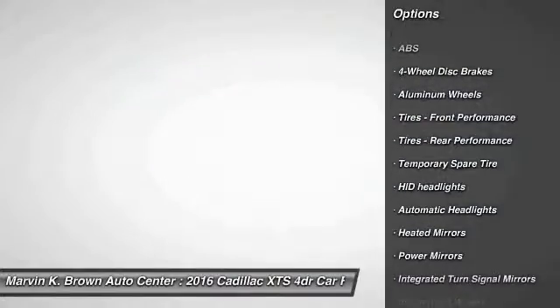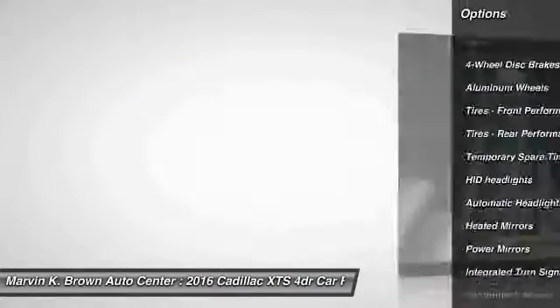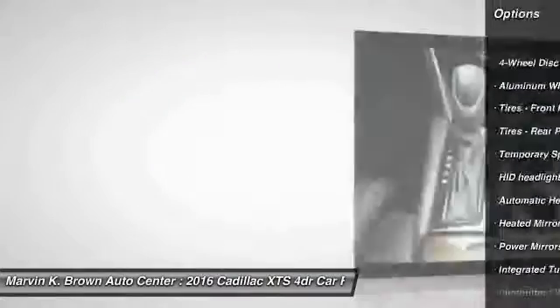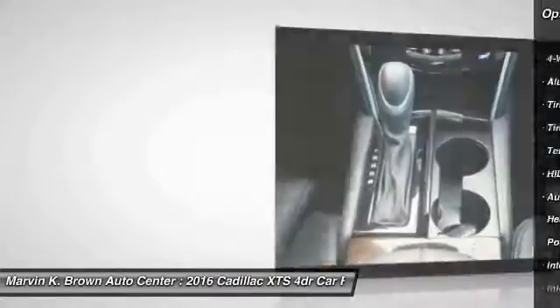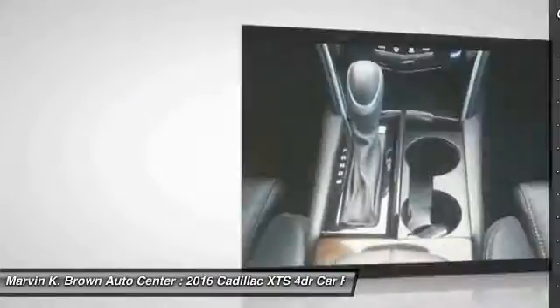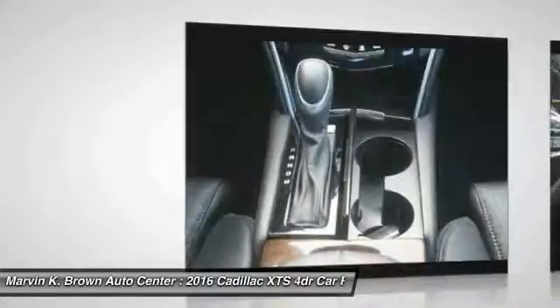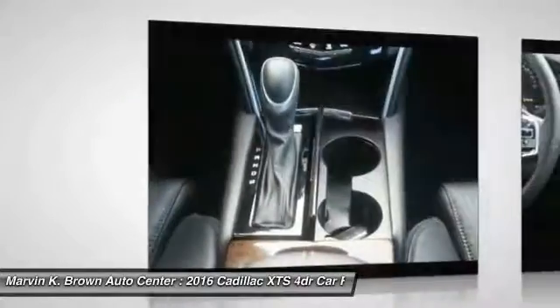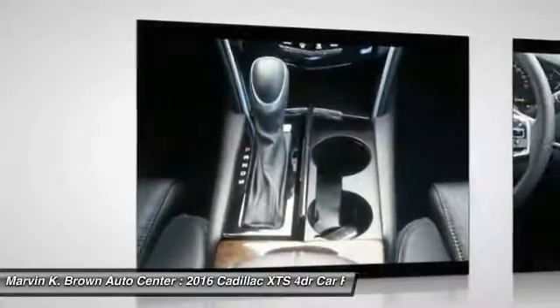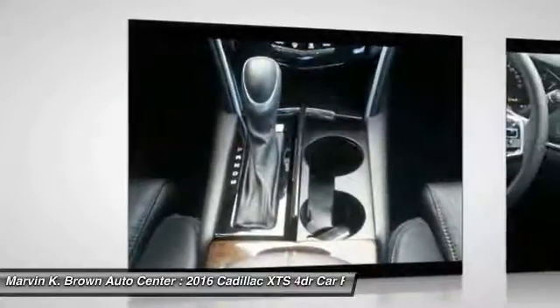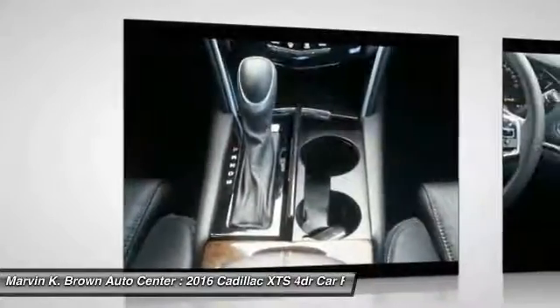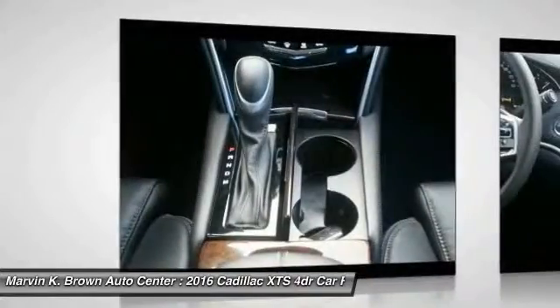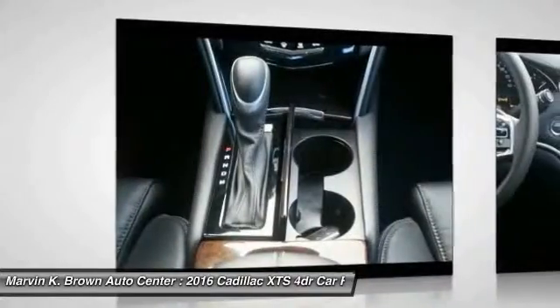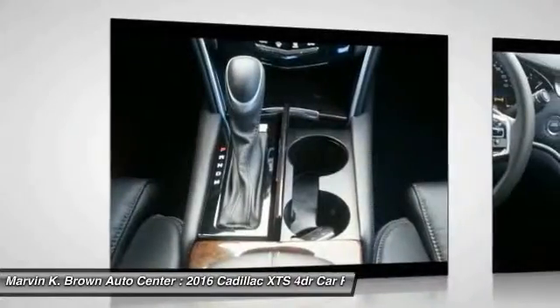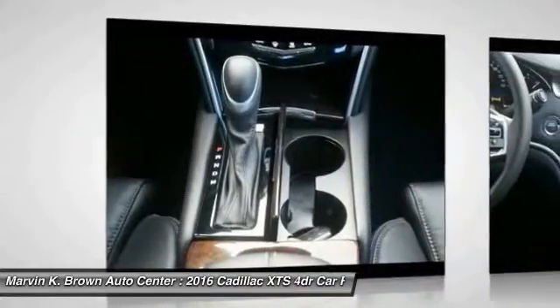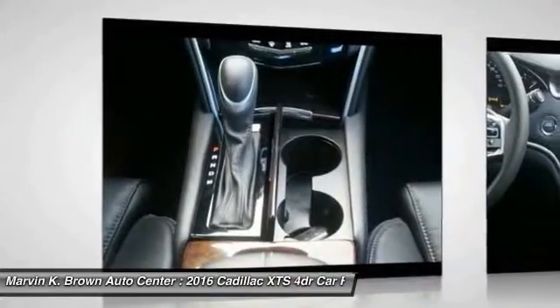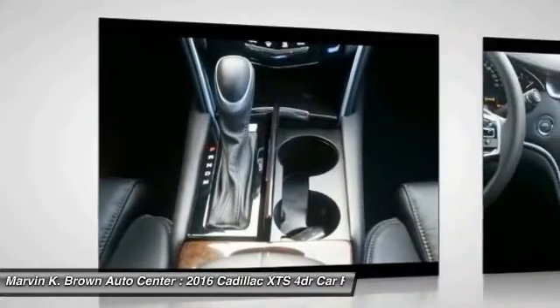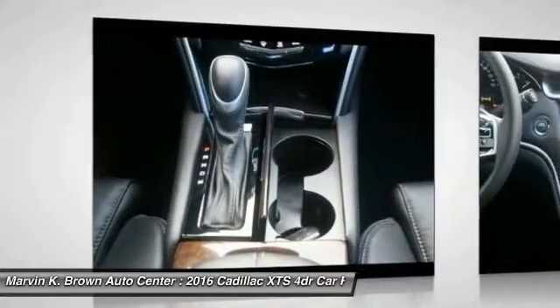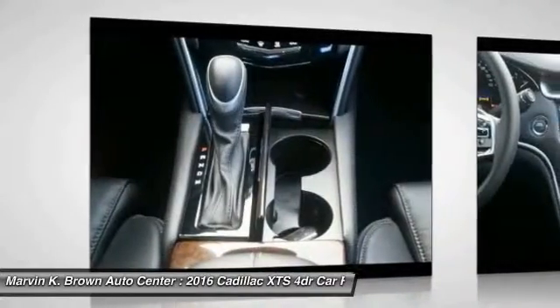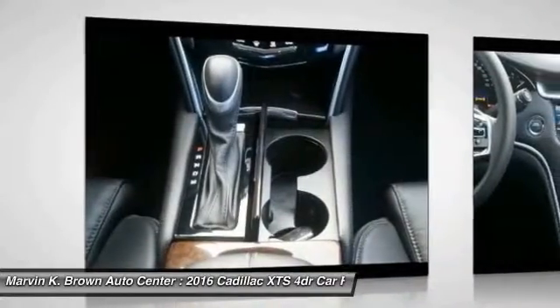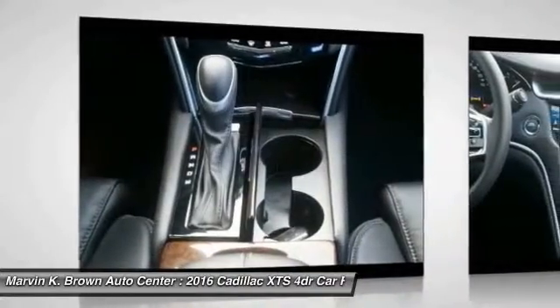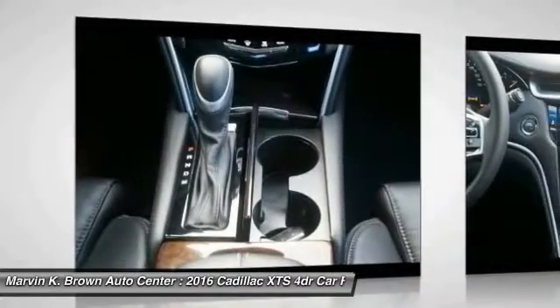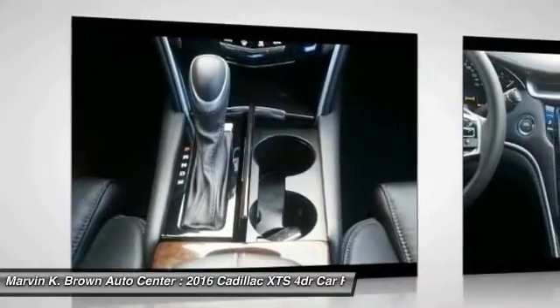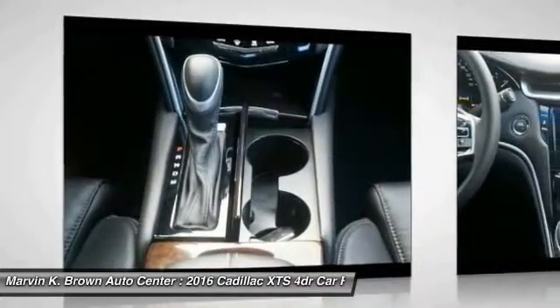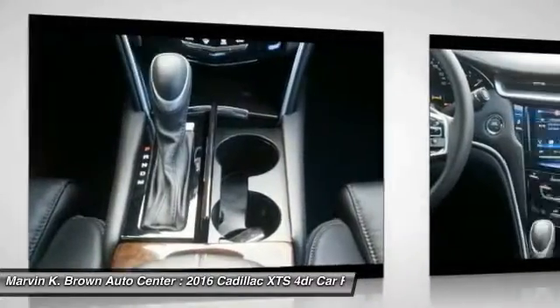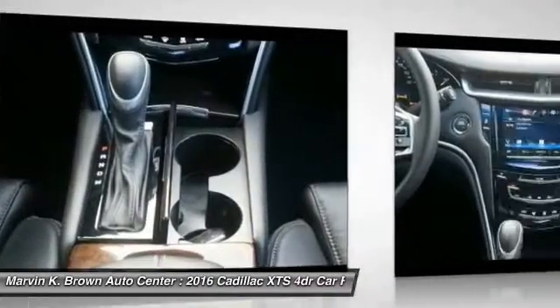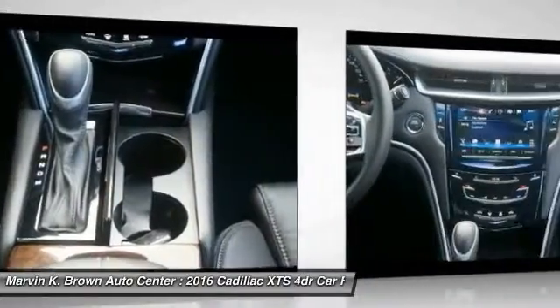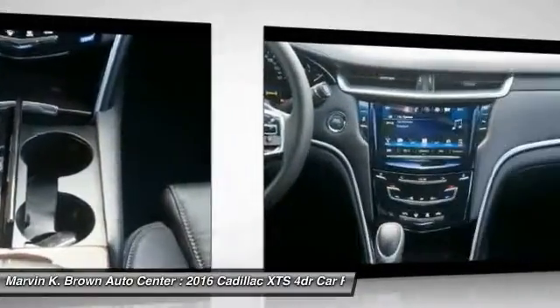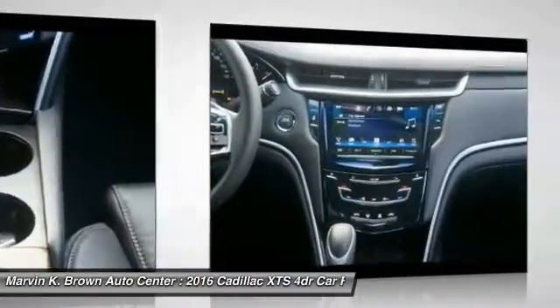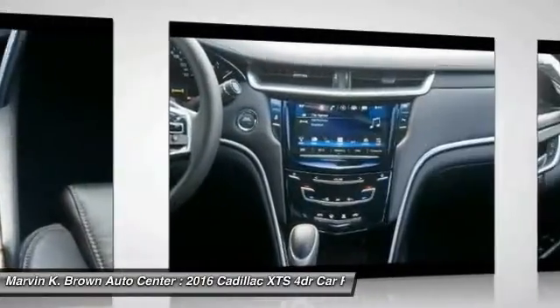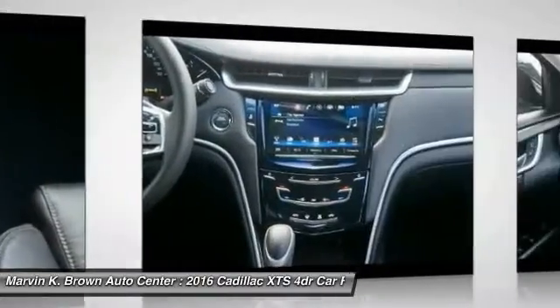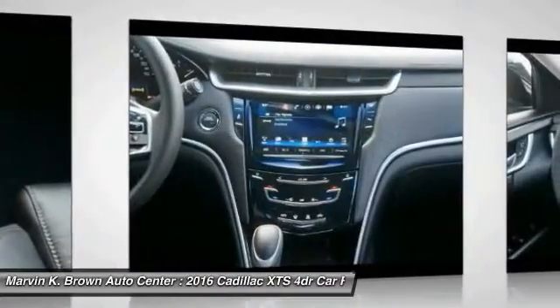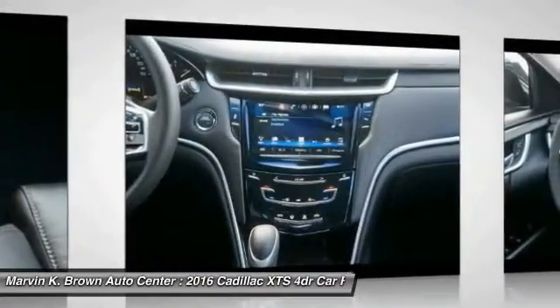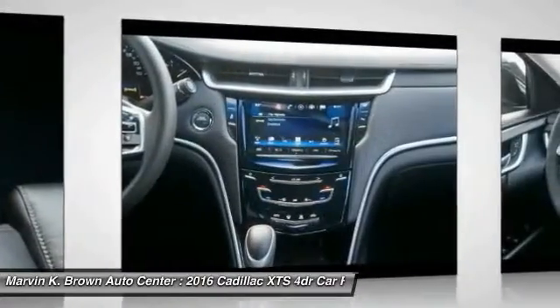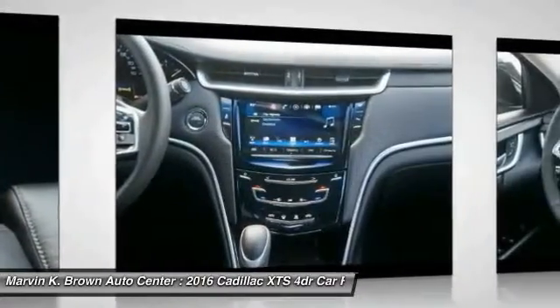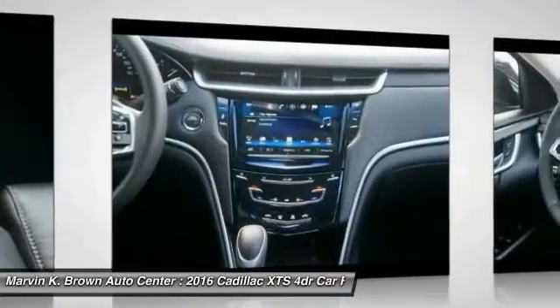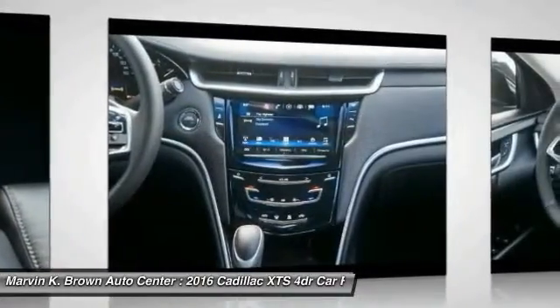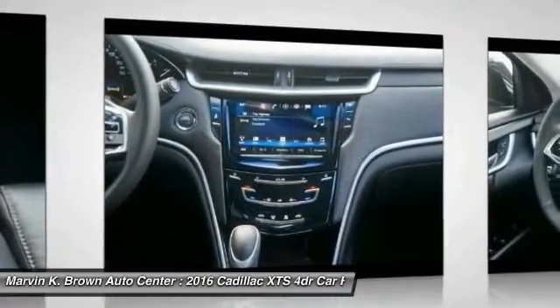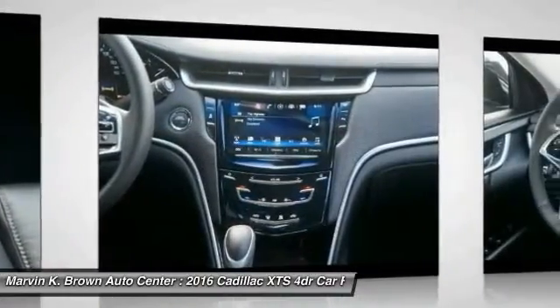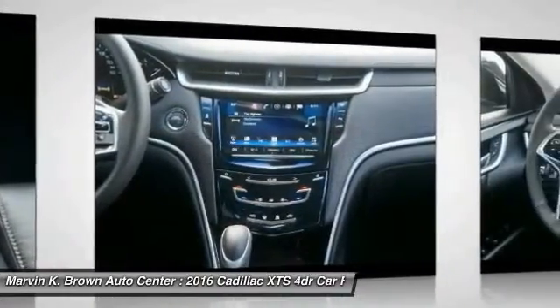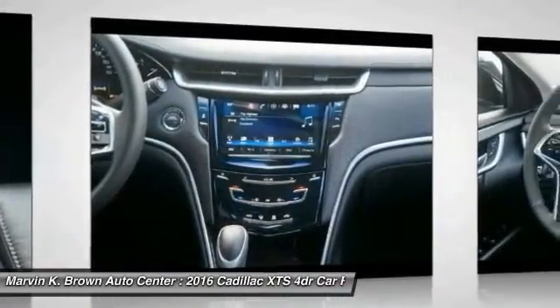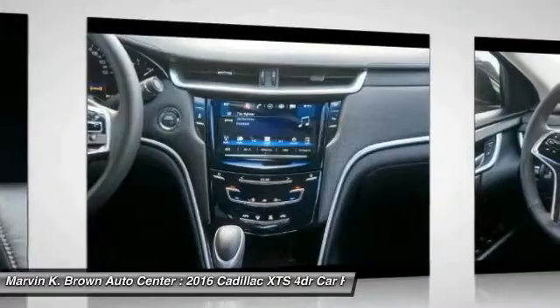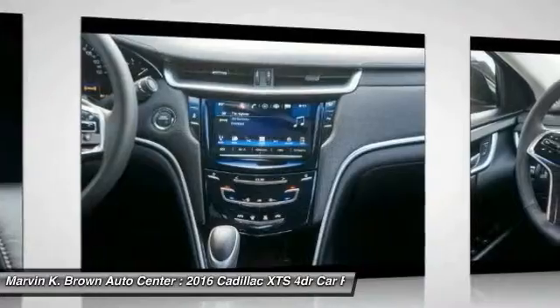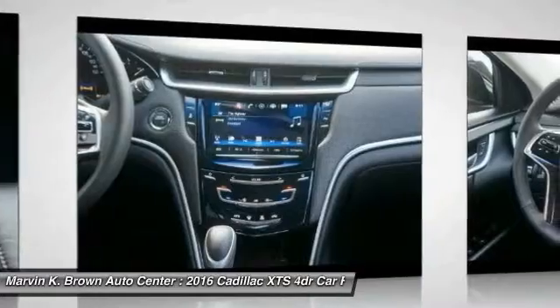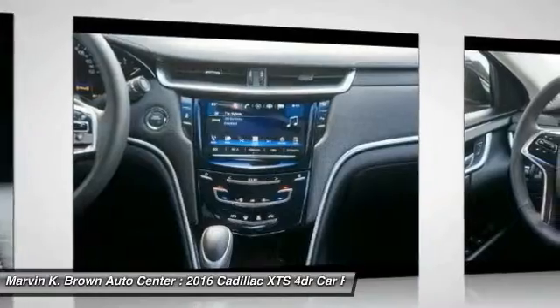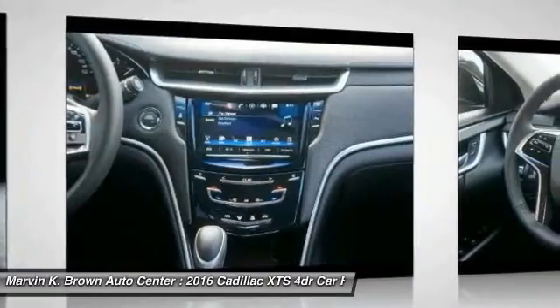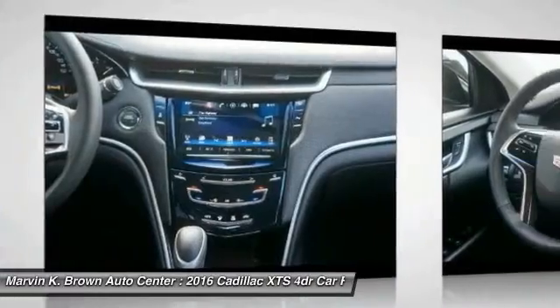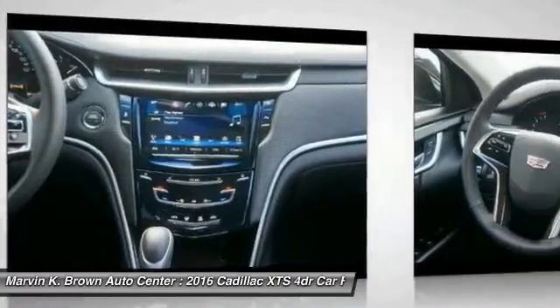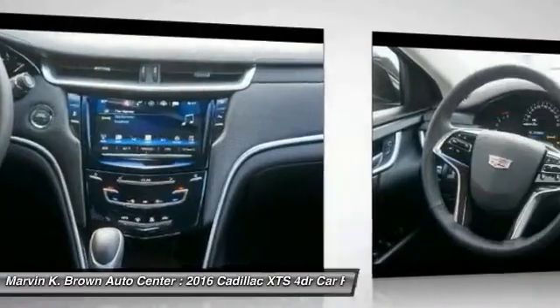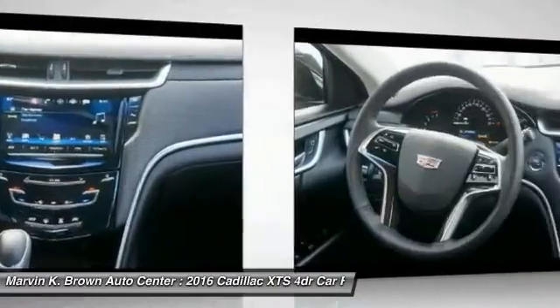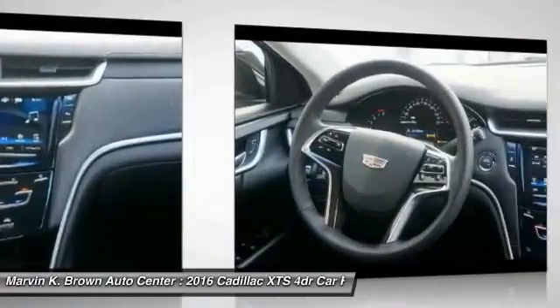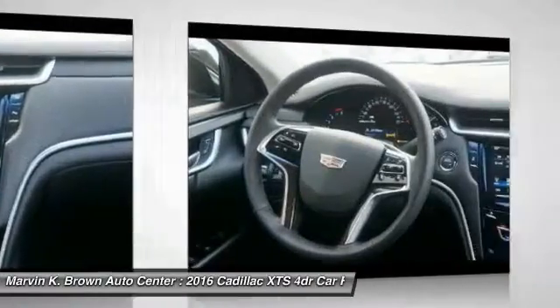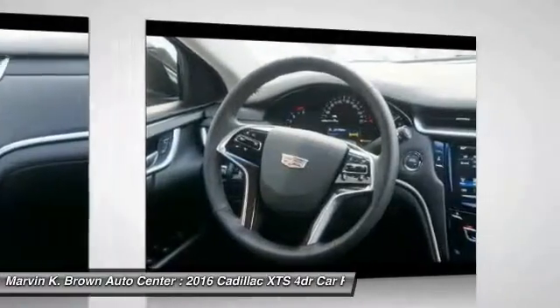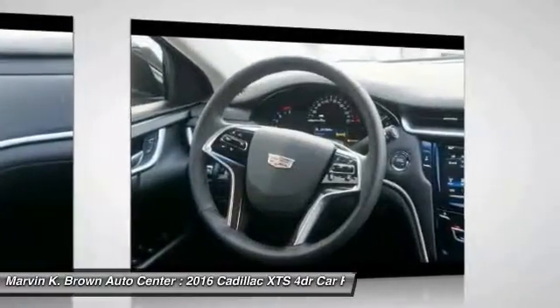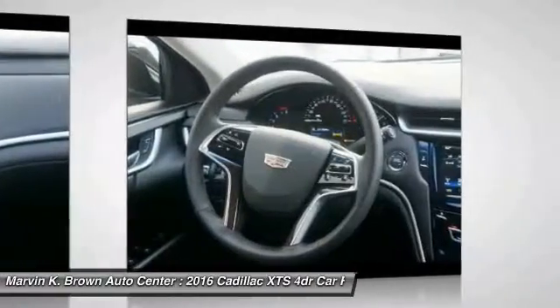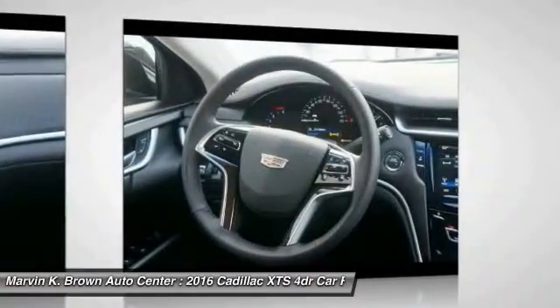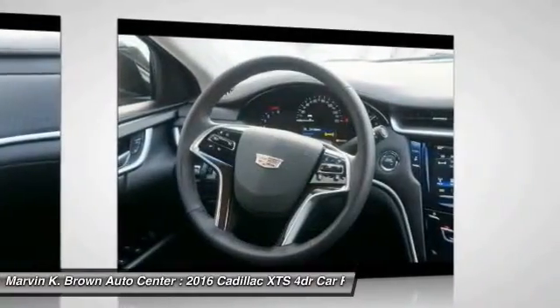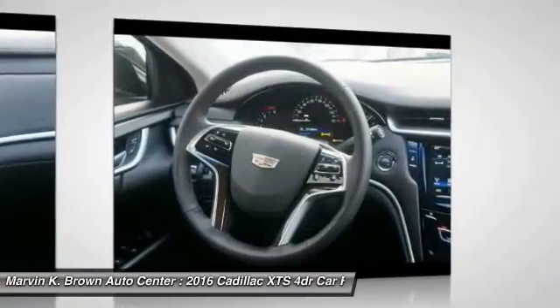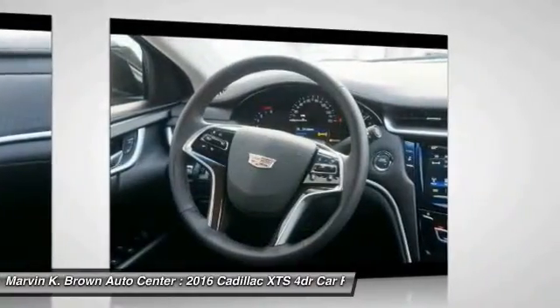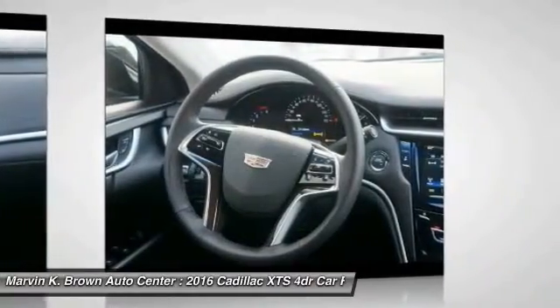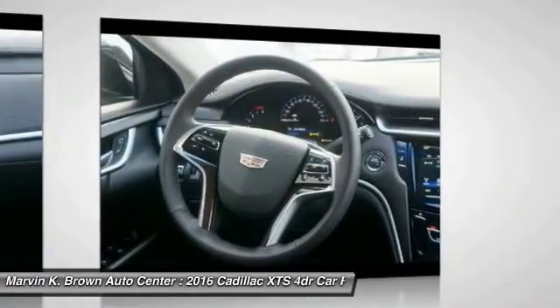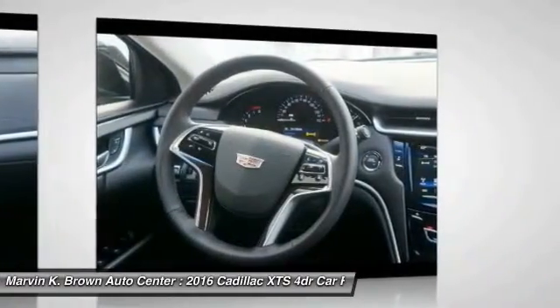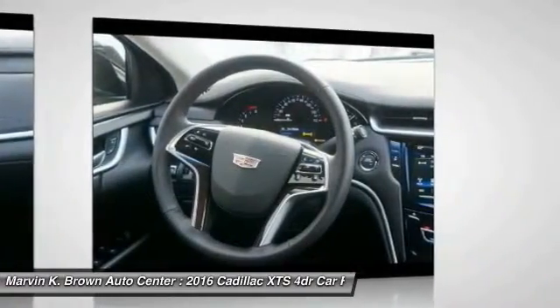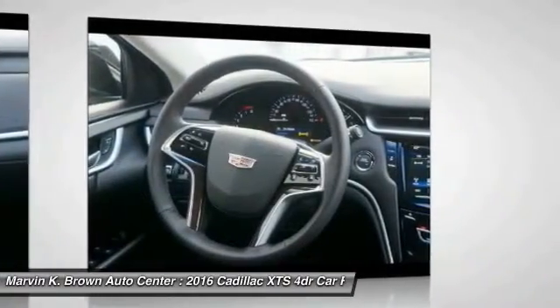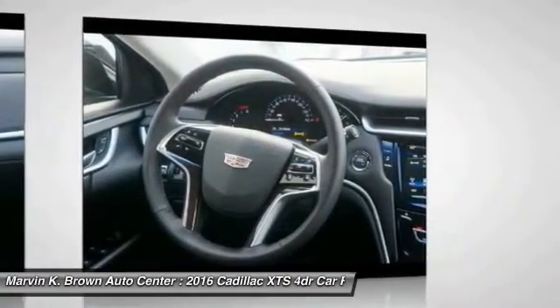Power passenger seat, steering wheel audio controls, backup camera, leather-wrapped steering wheel, and Bluetooth.